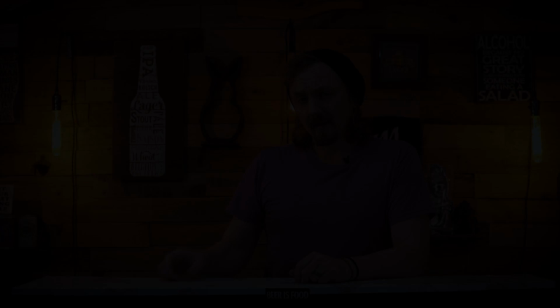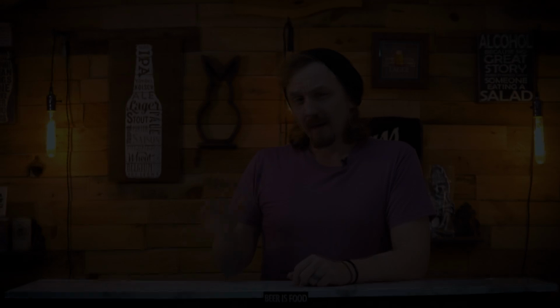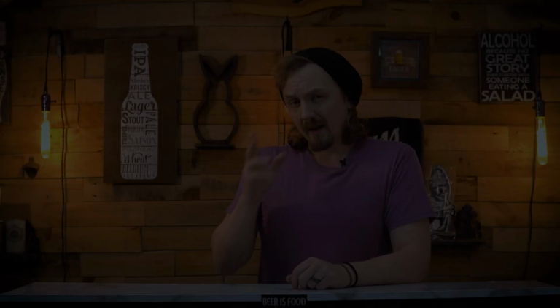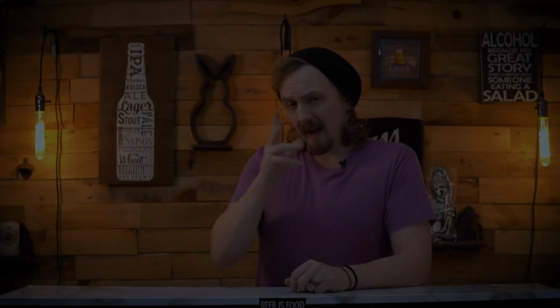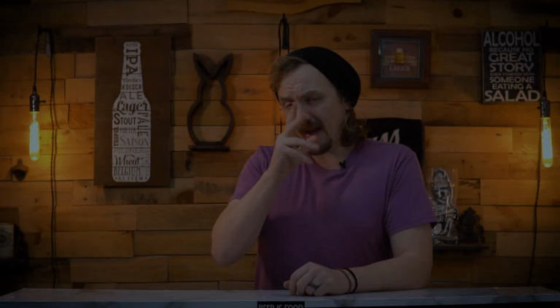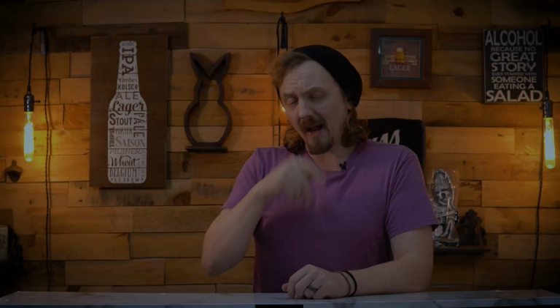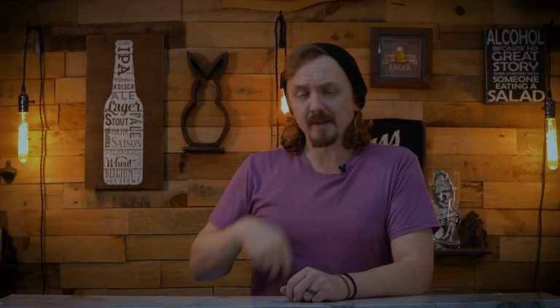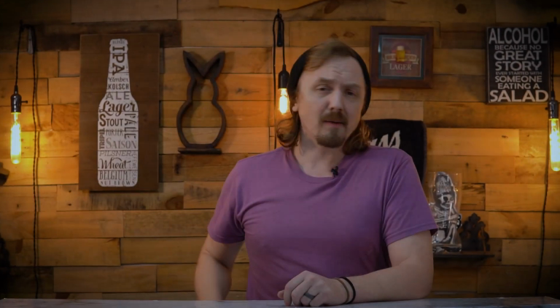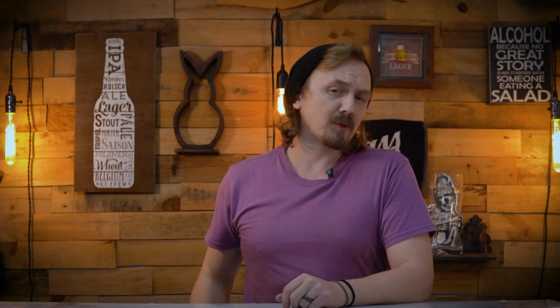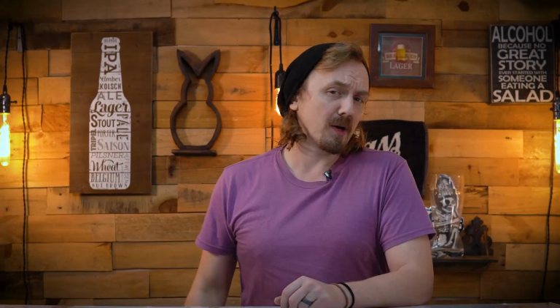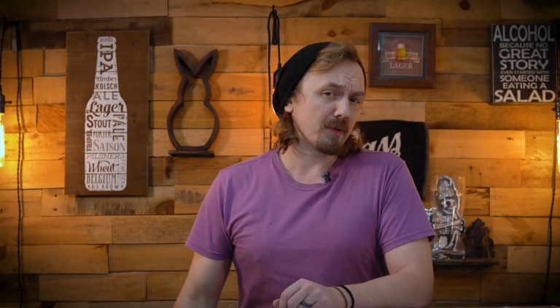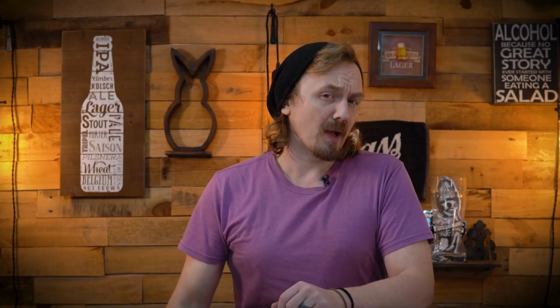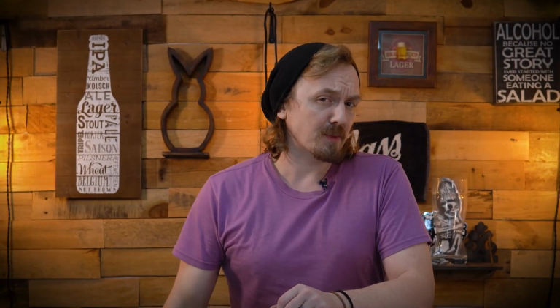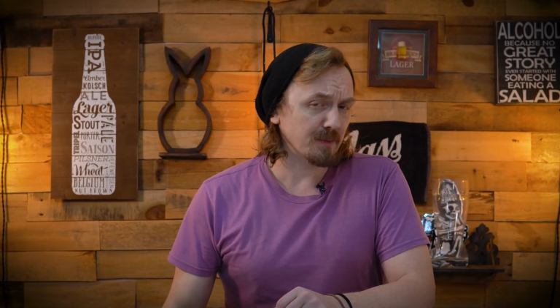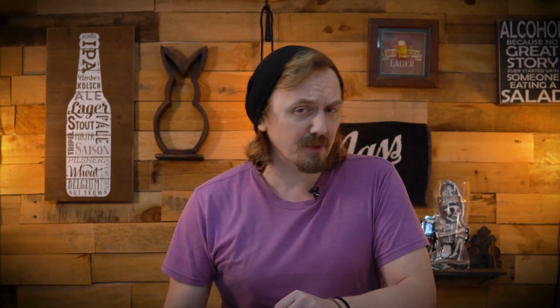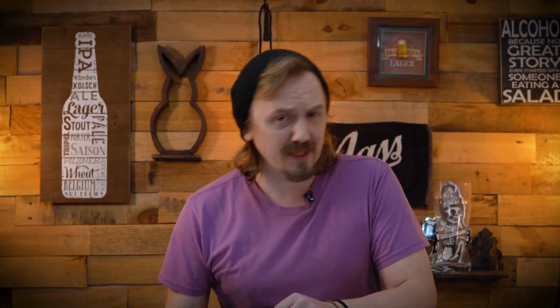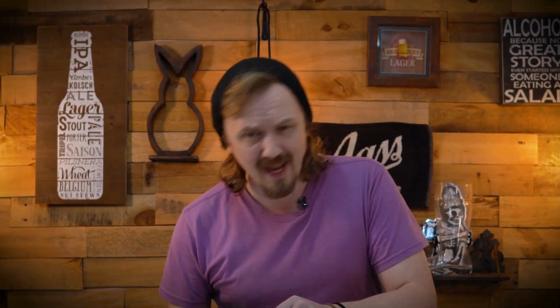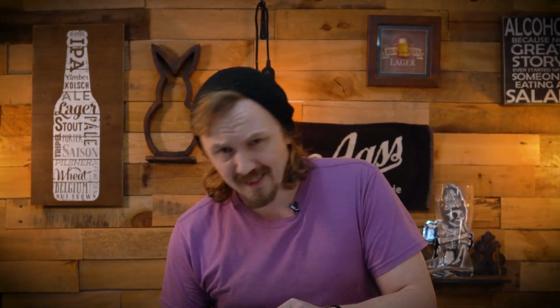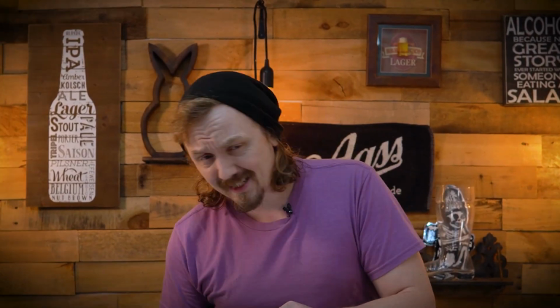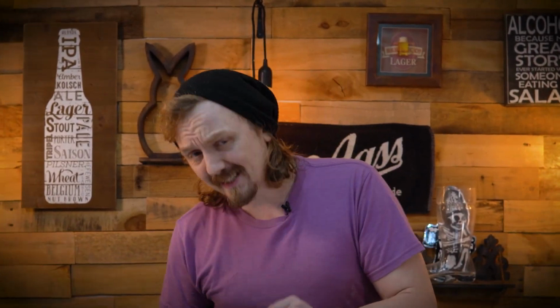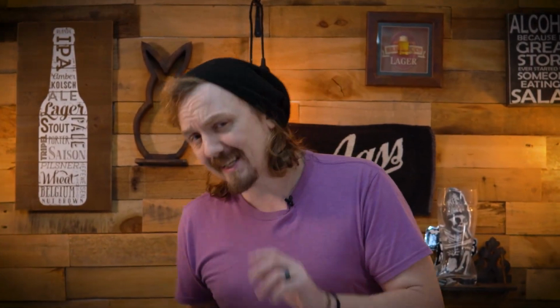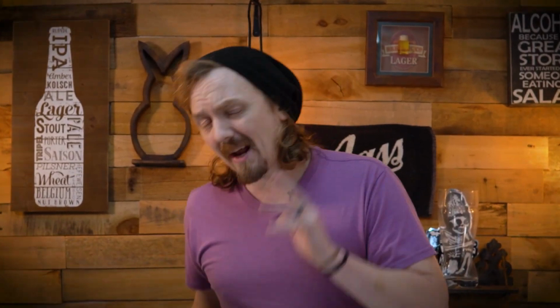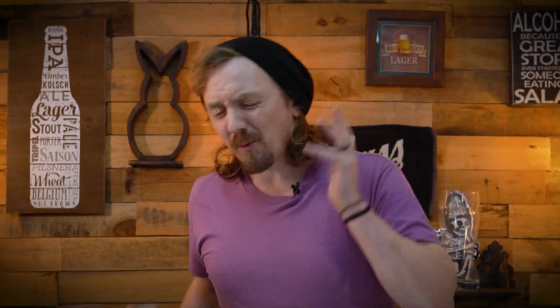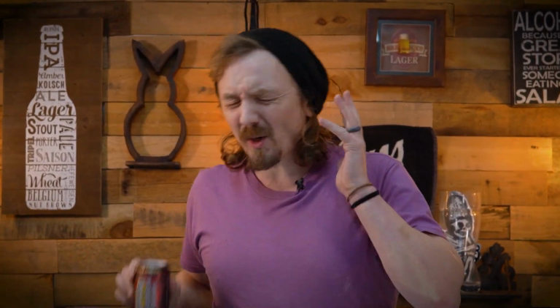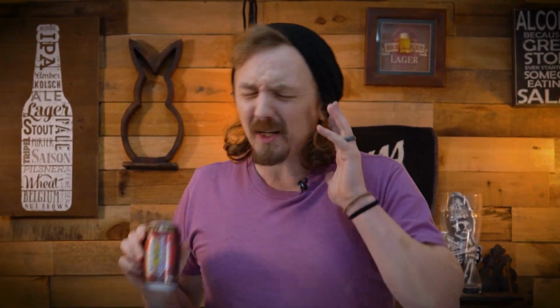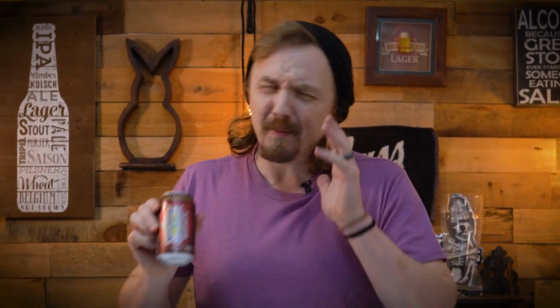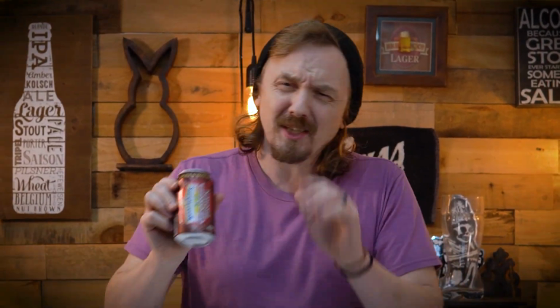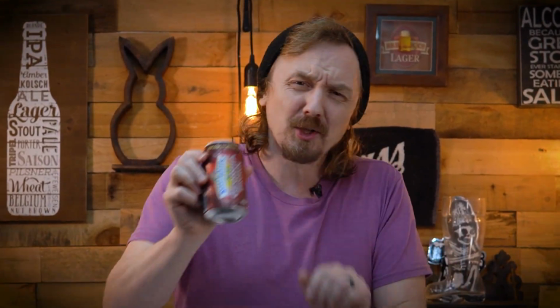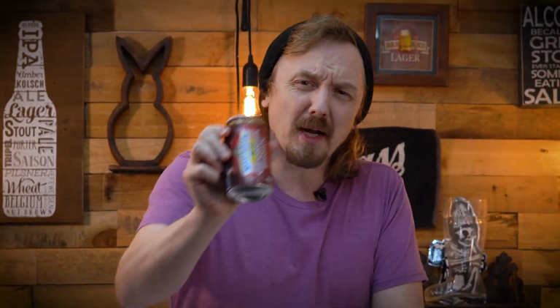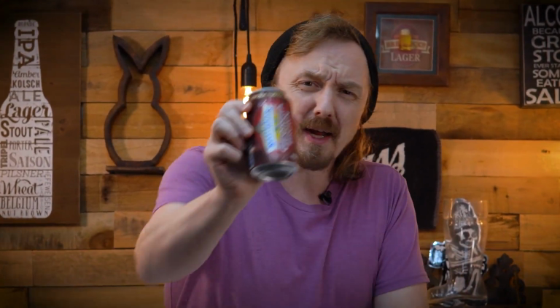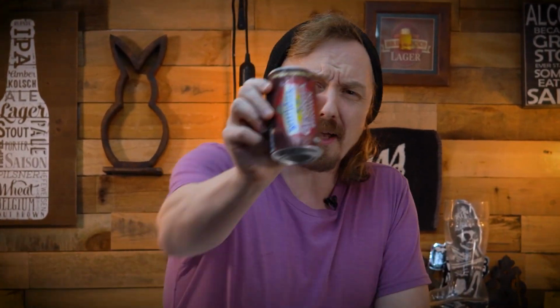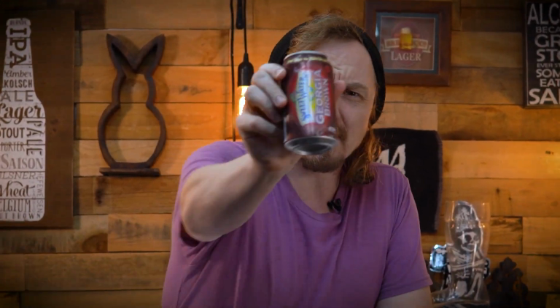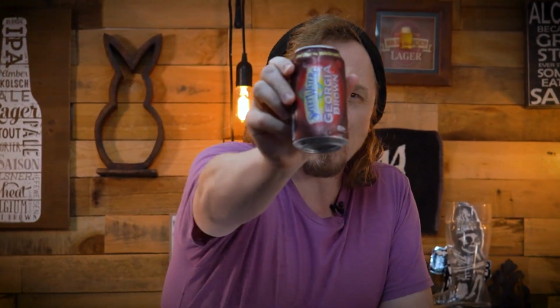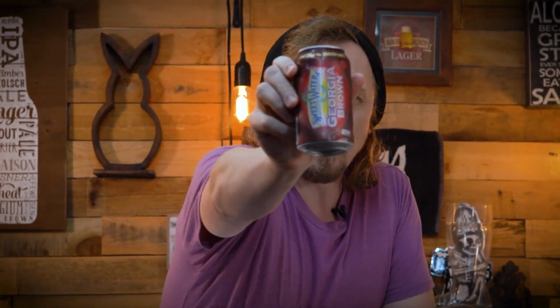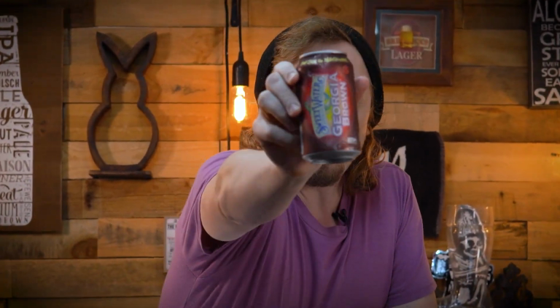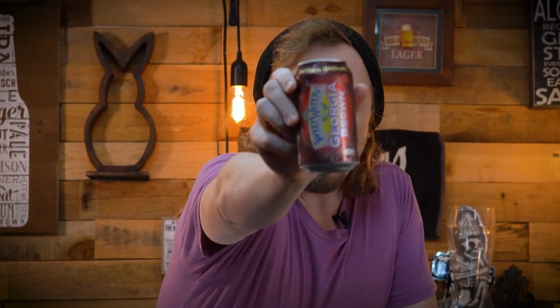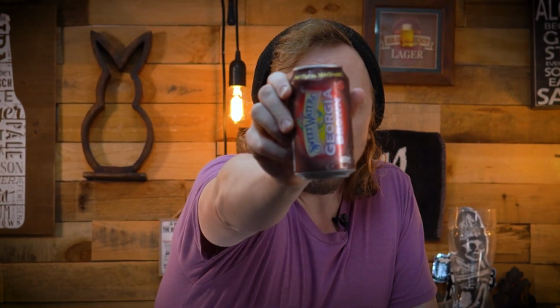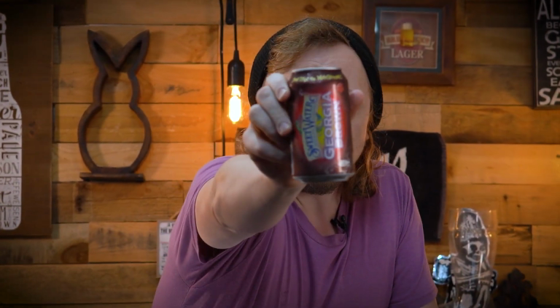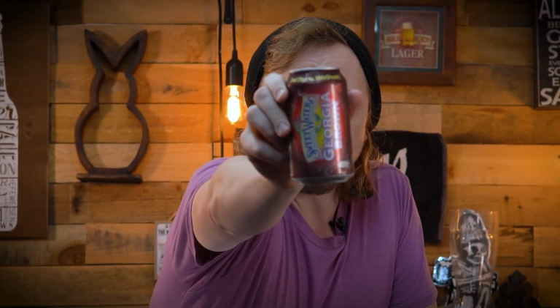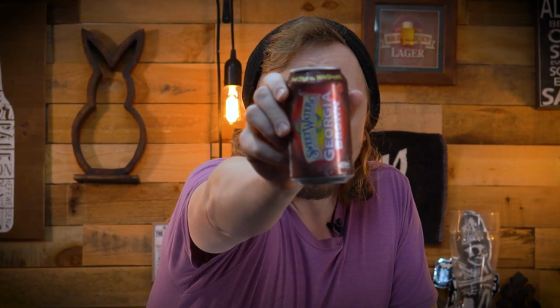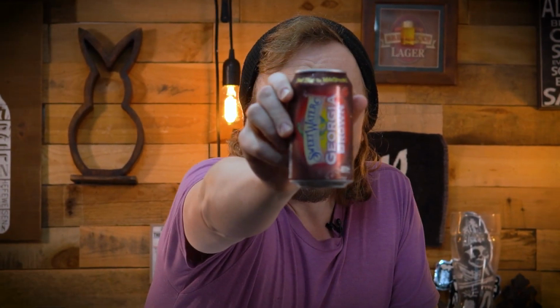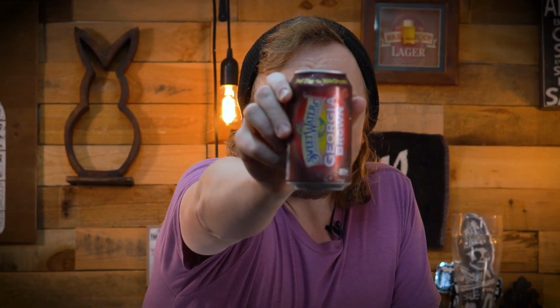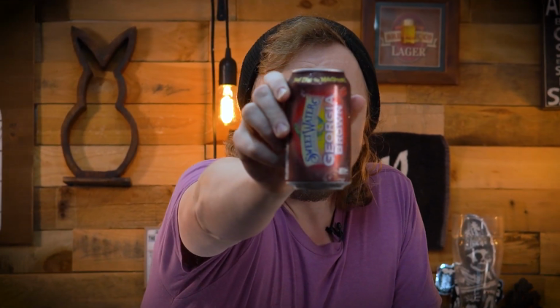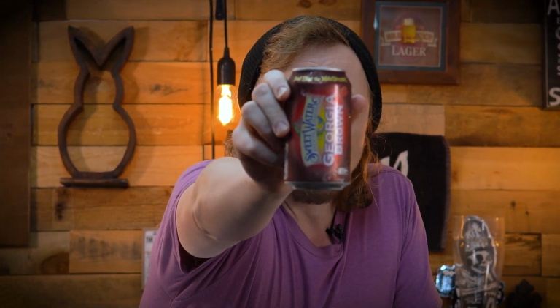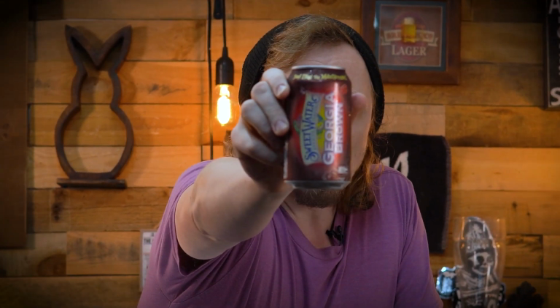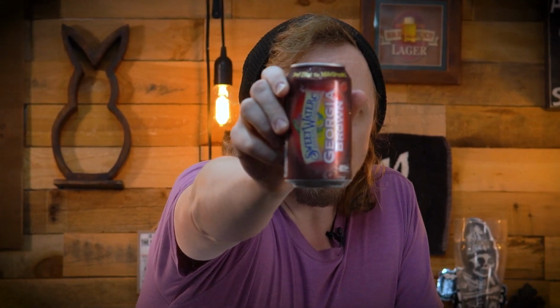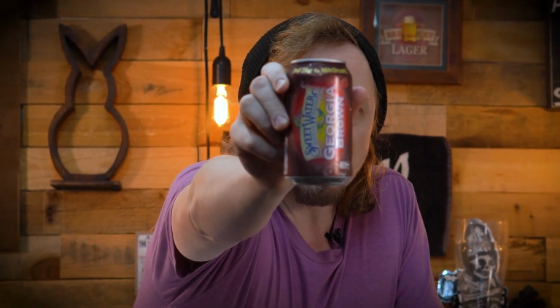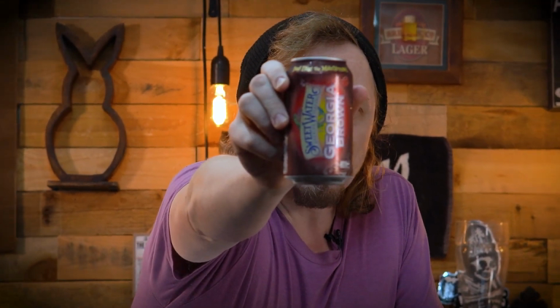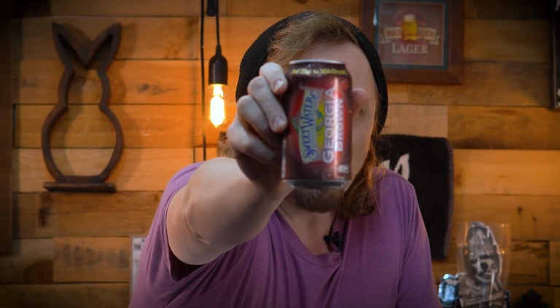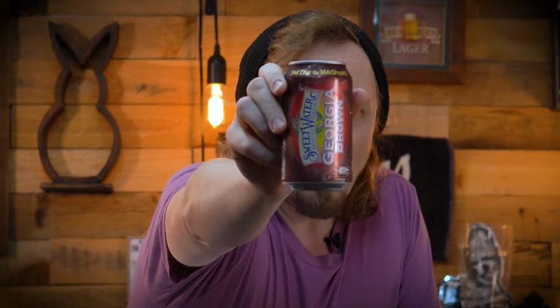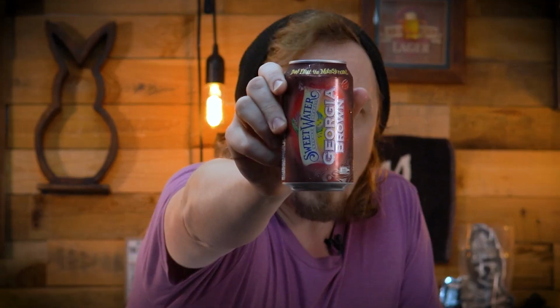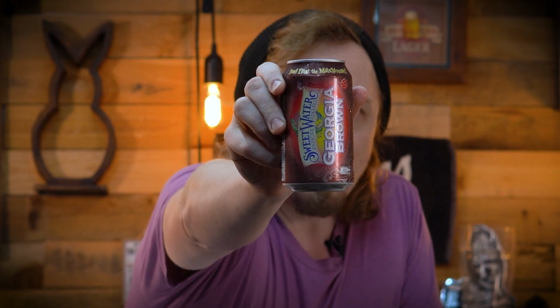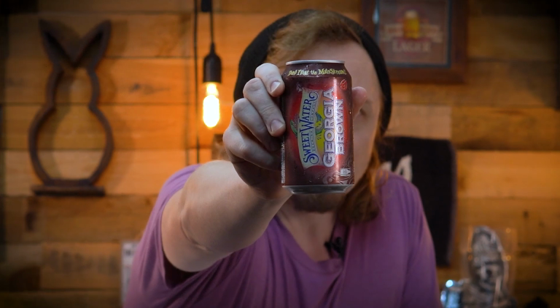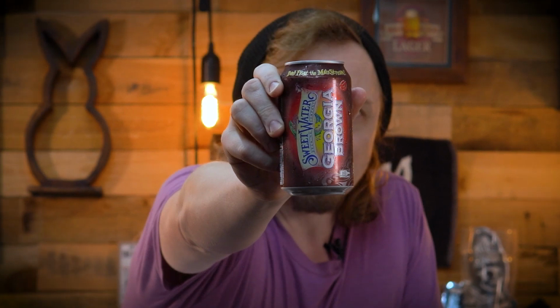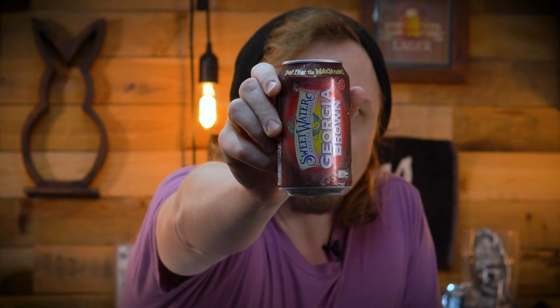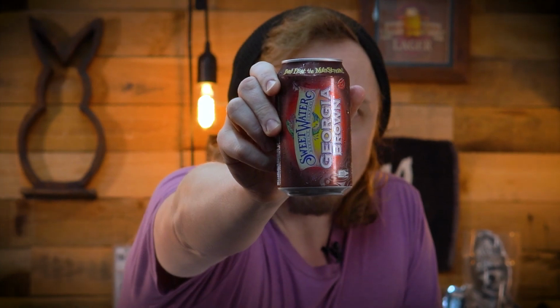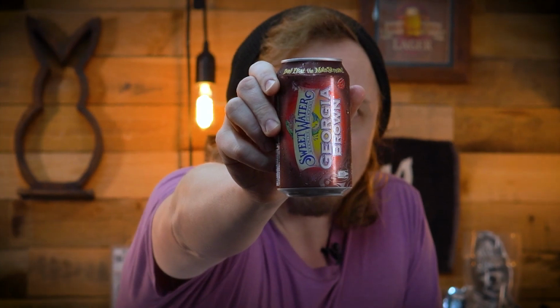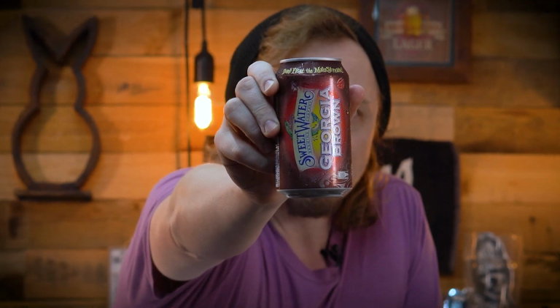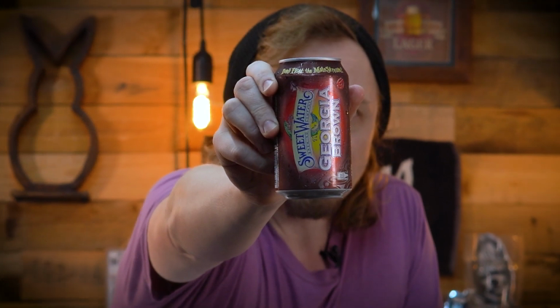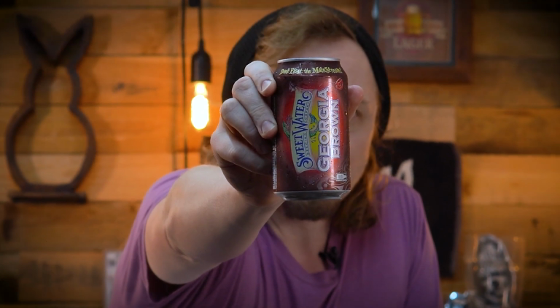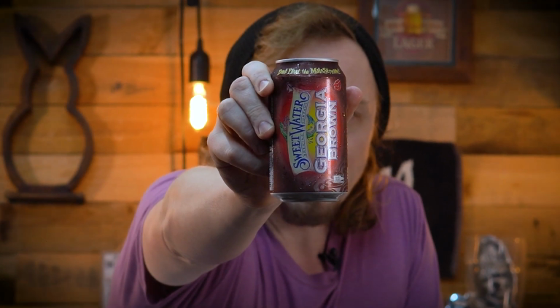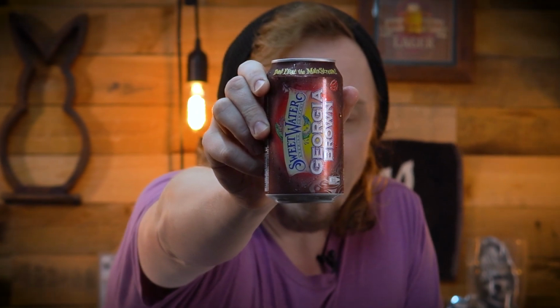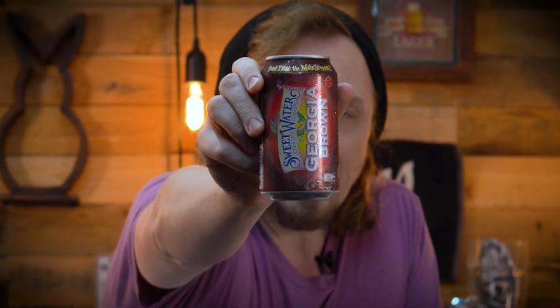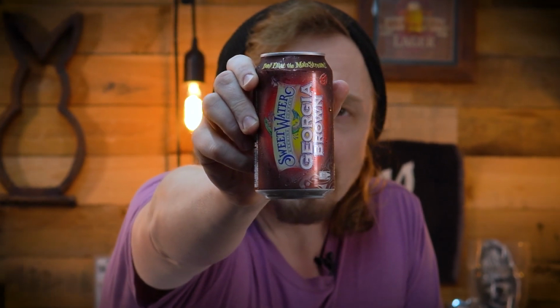Hey guys, I'm John with Hobson Brews, and today we're going to be checking out Sweetwater's Georgia Brown Ale.